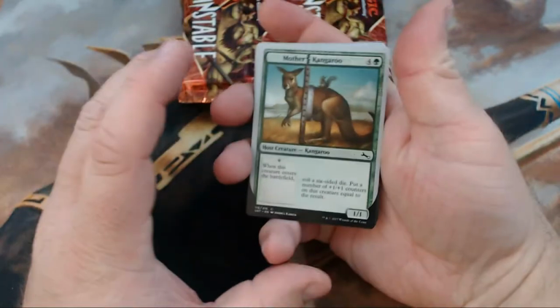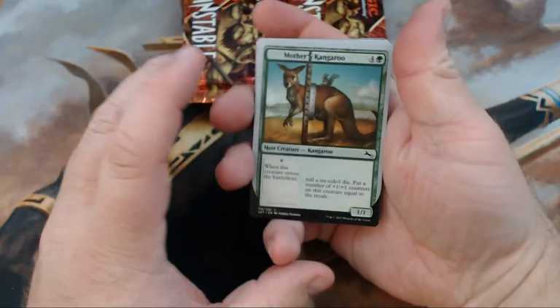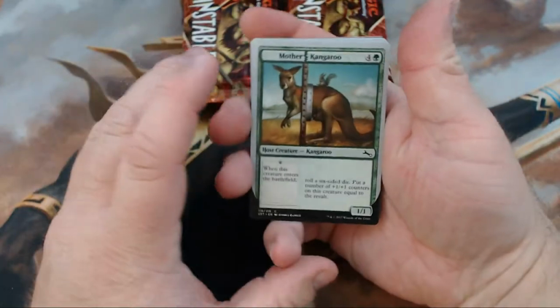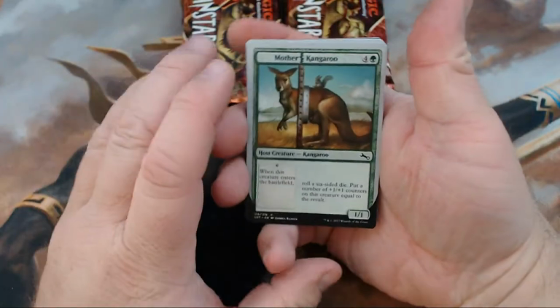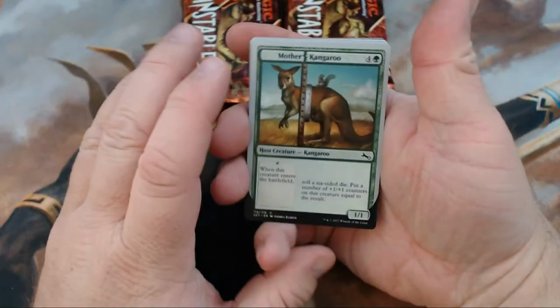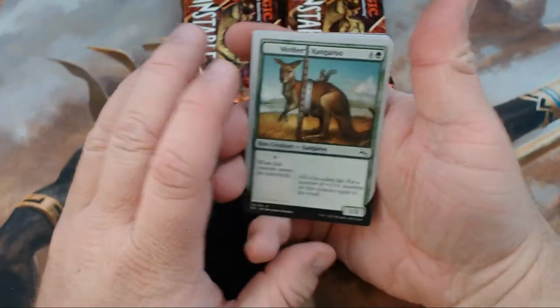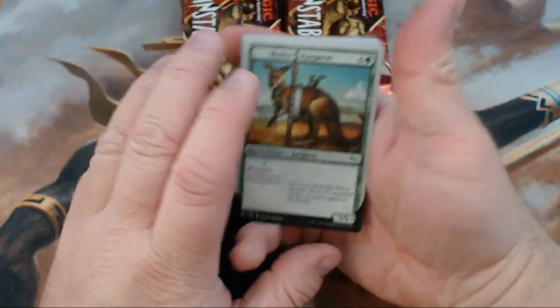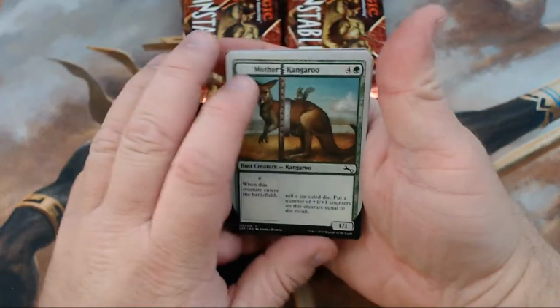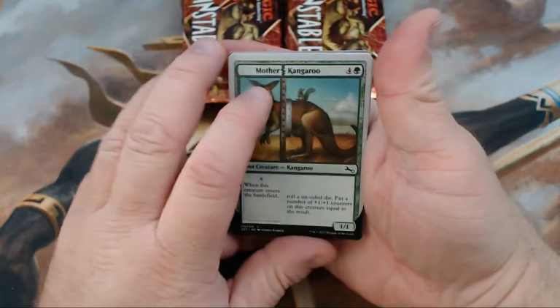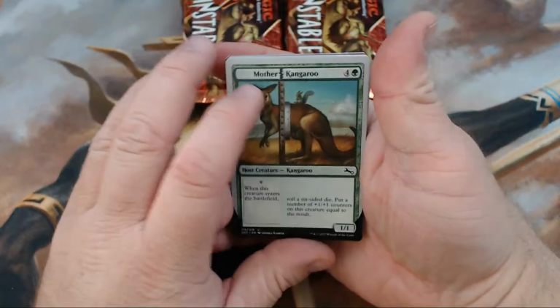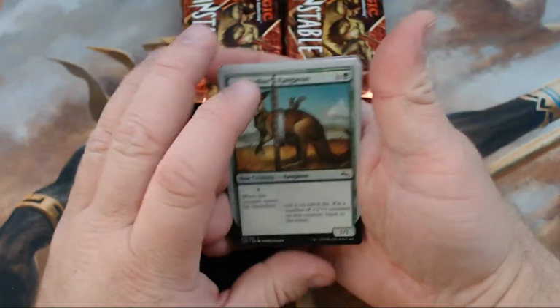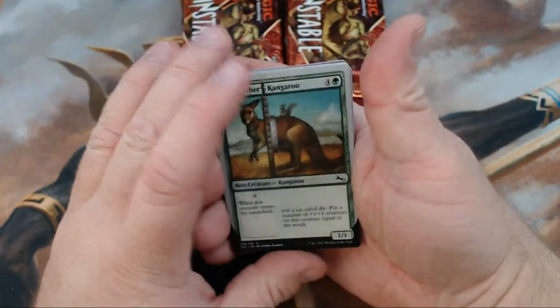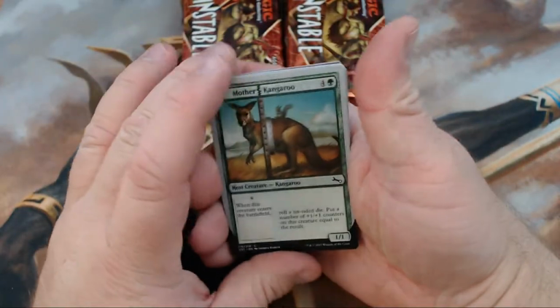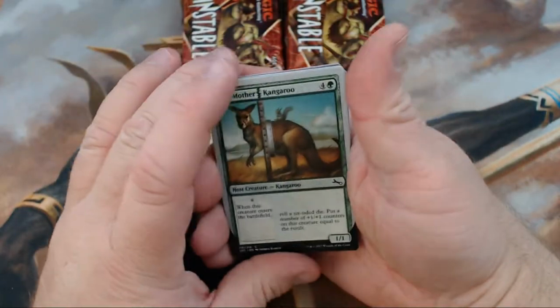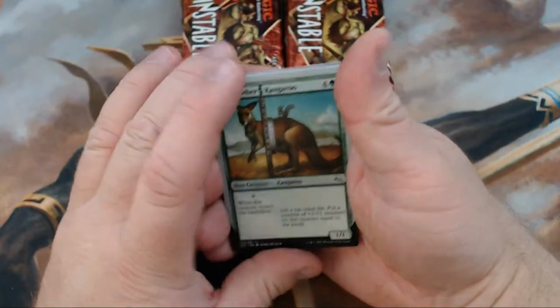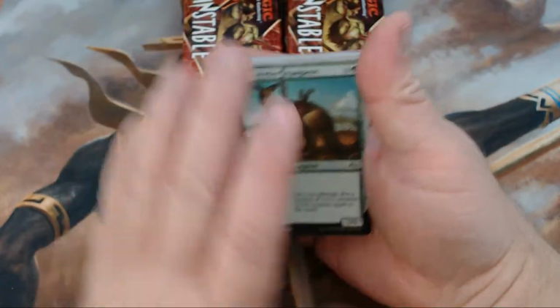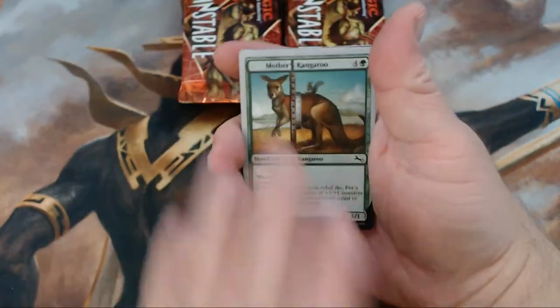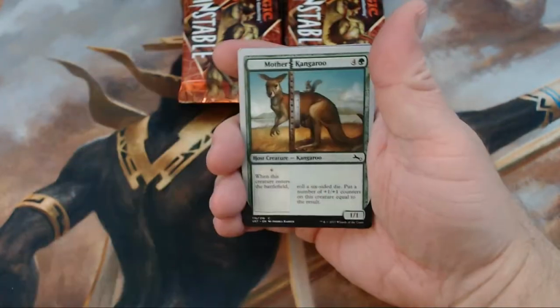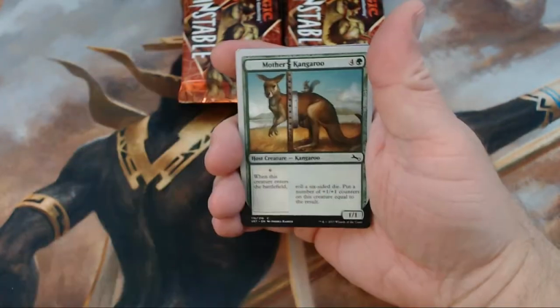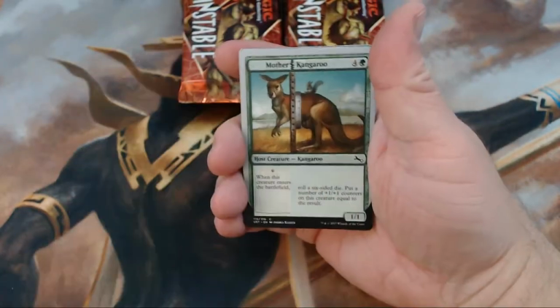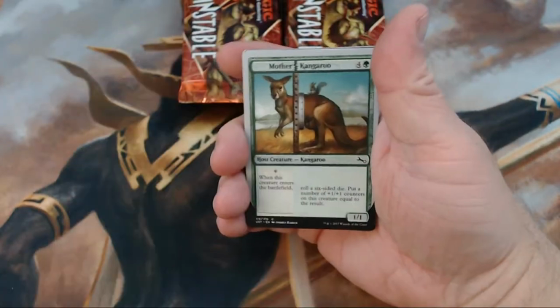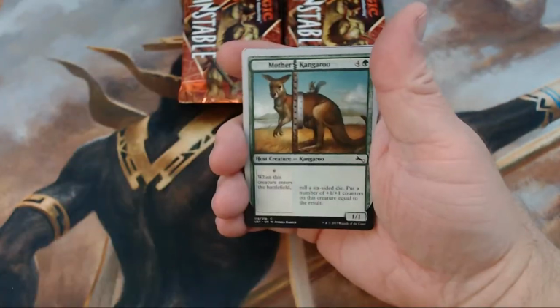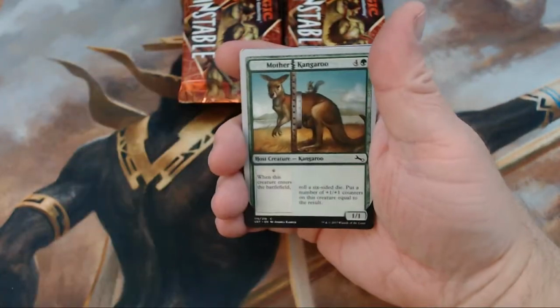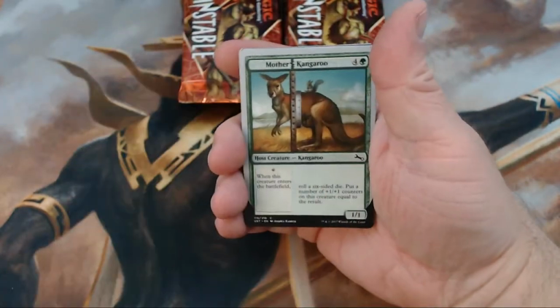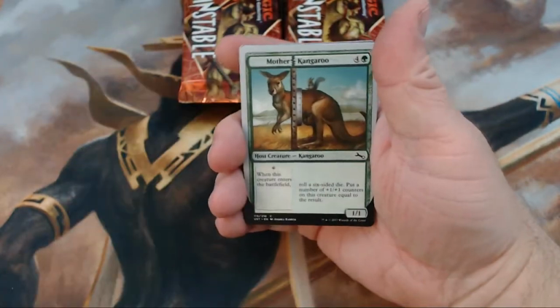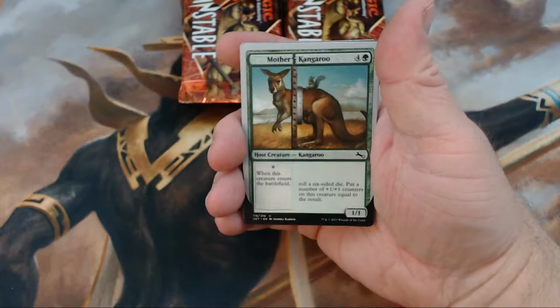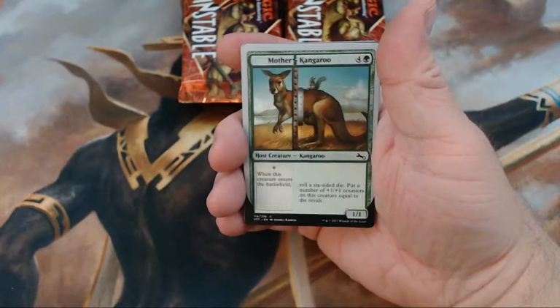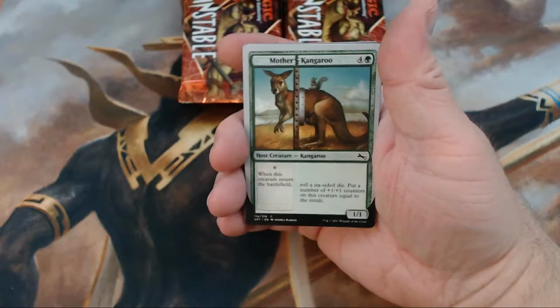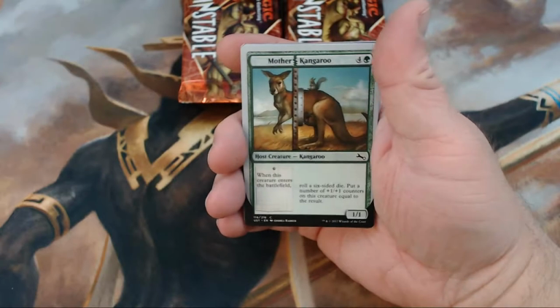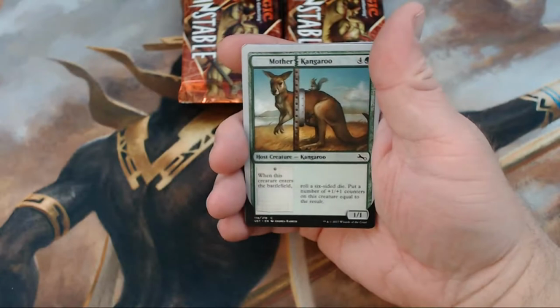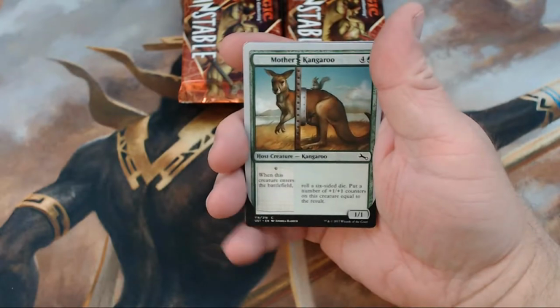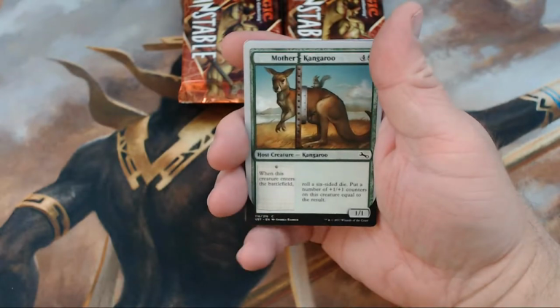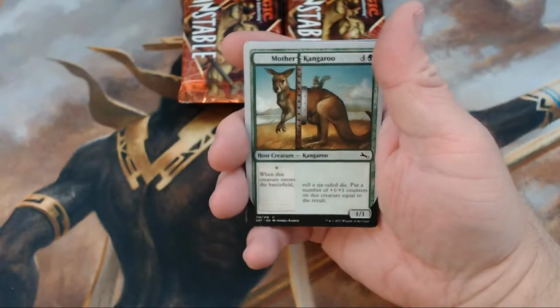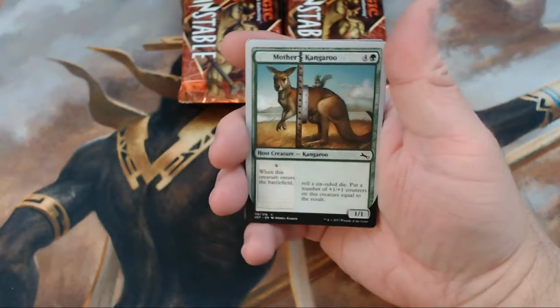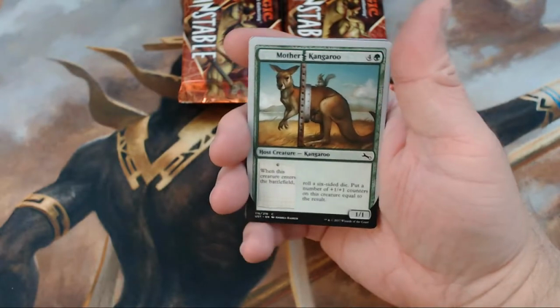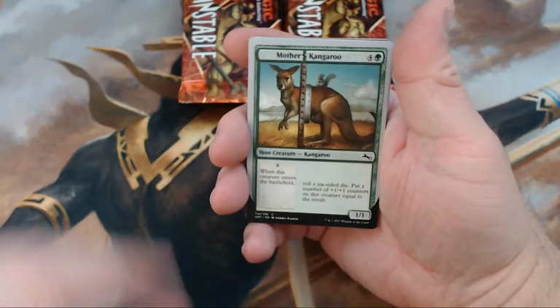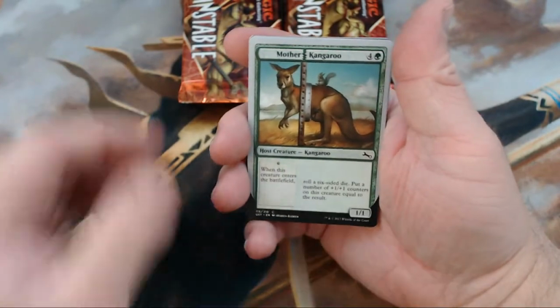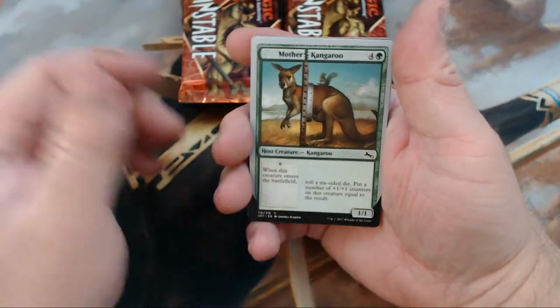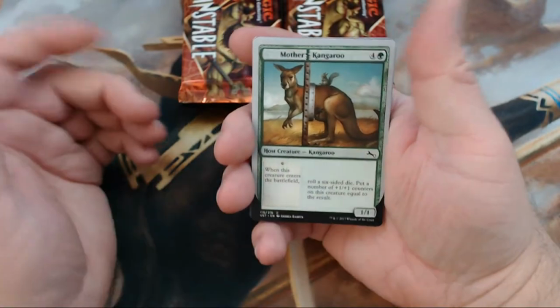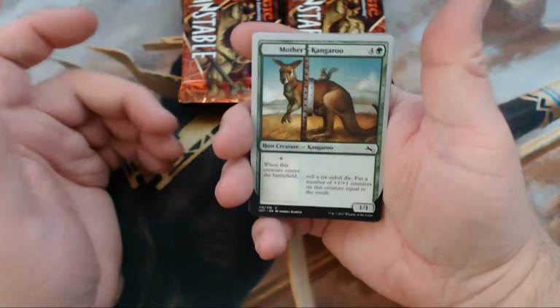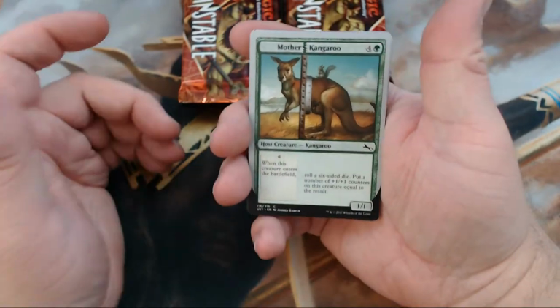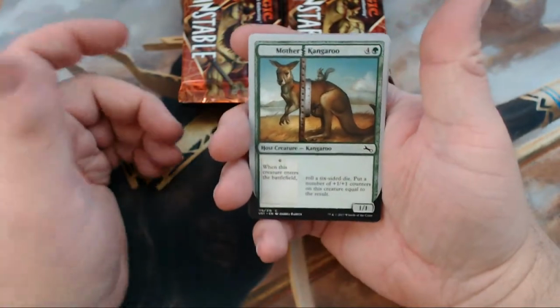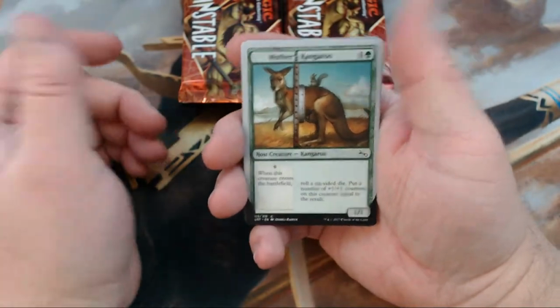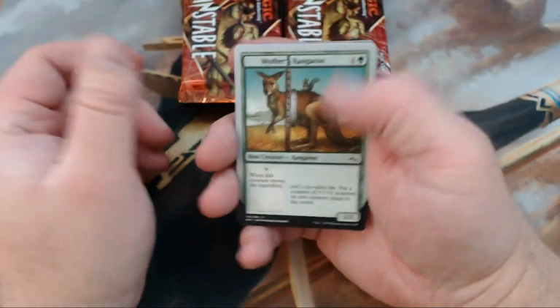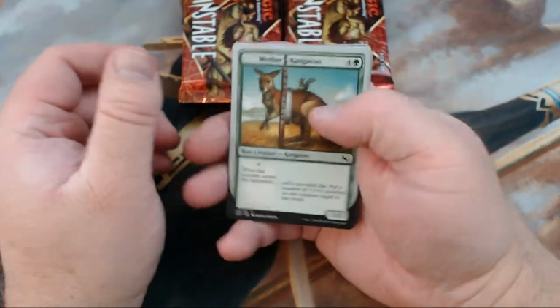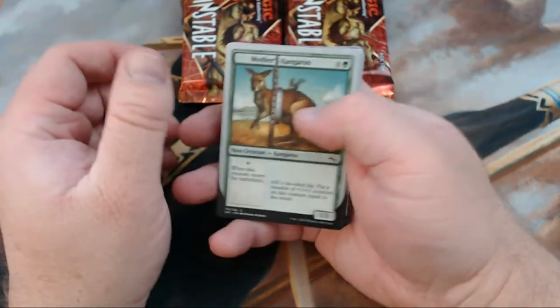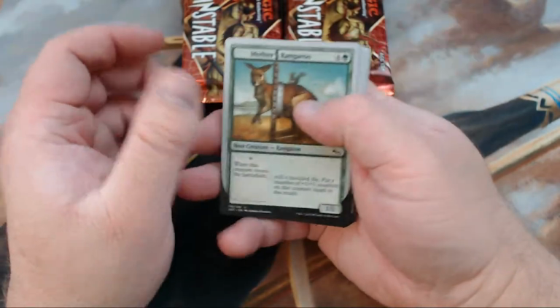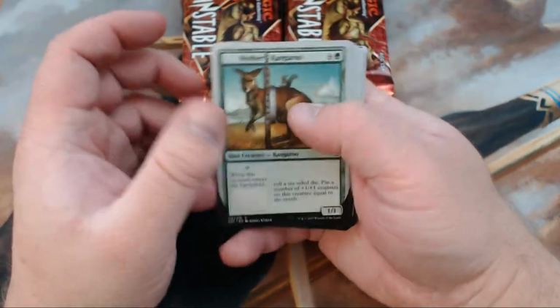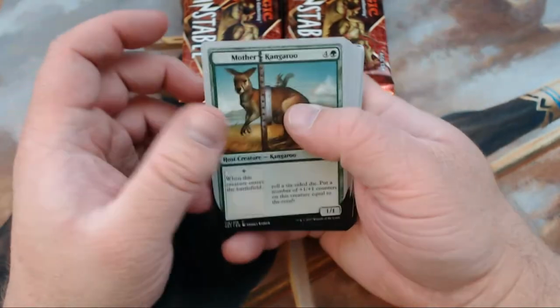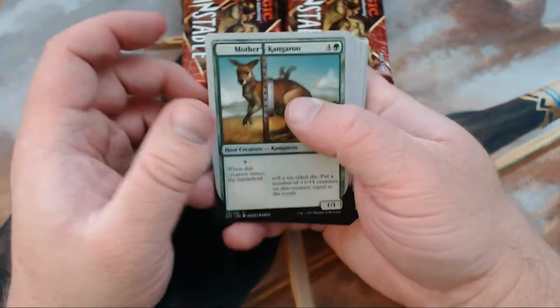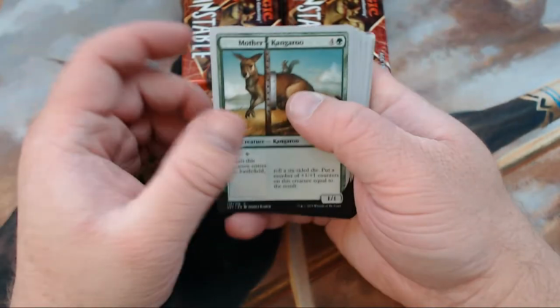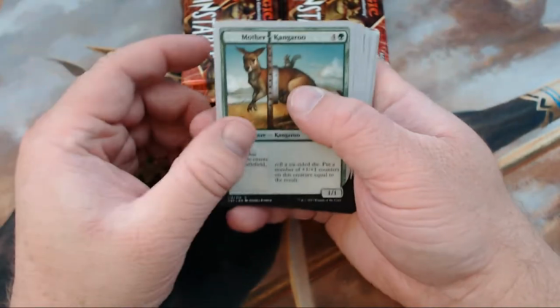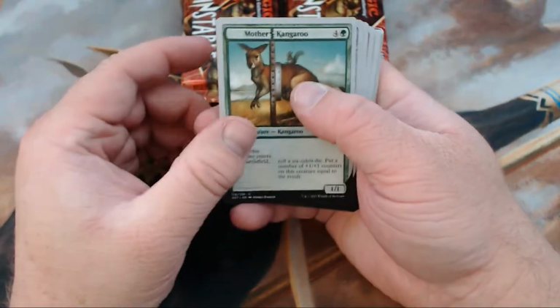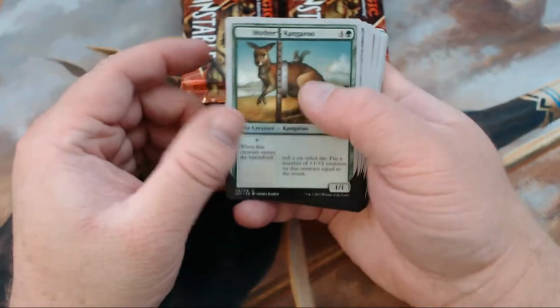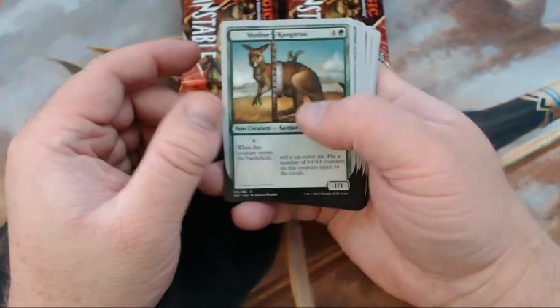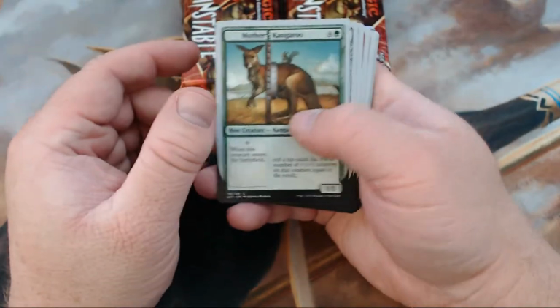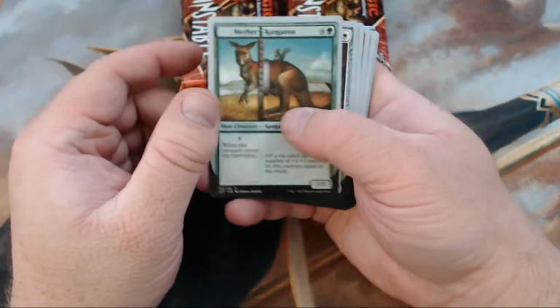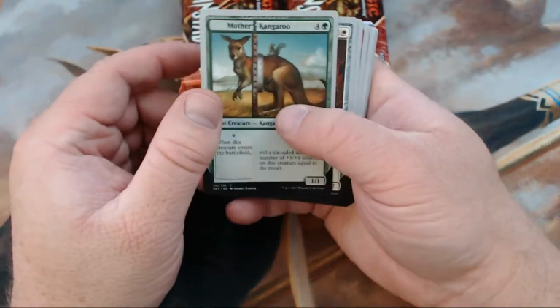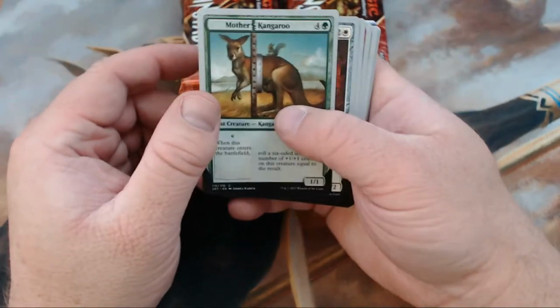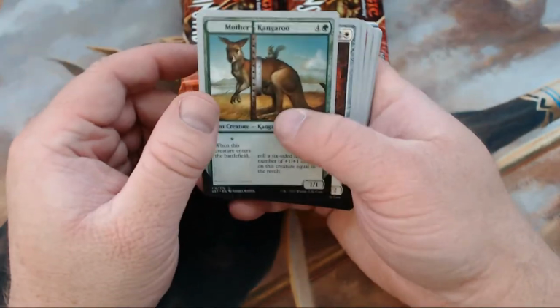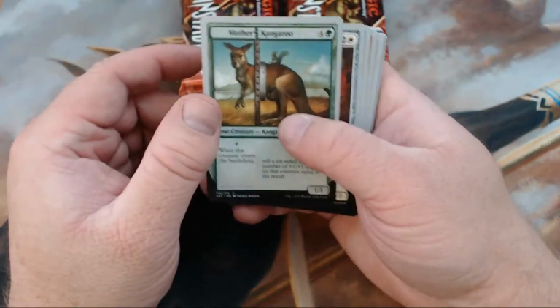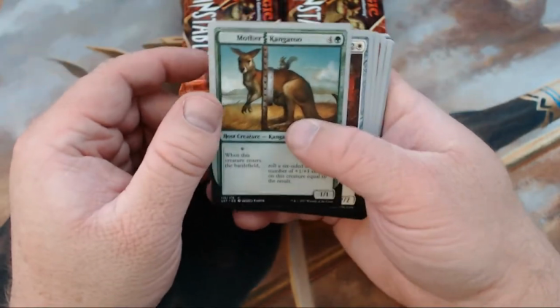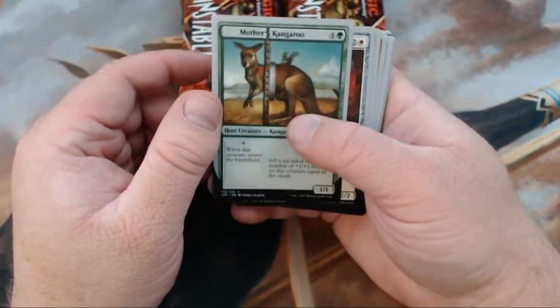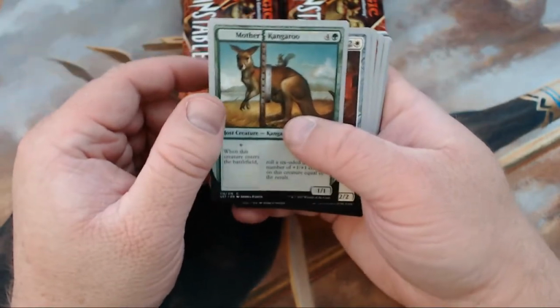We're opening packs so we can make it towards our cube. We're making an uncube and this is going to help us get there because you need quite a few cards for that. So let's go through this.